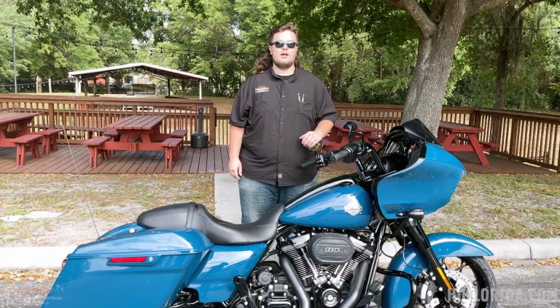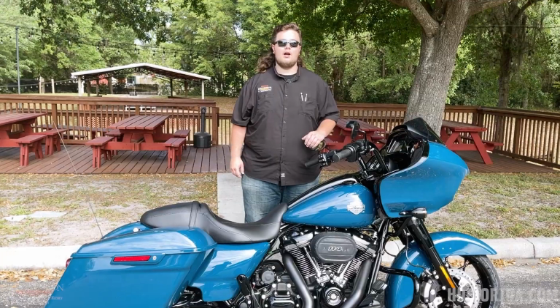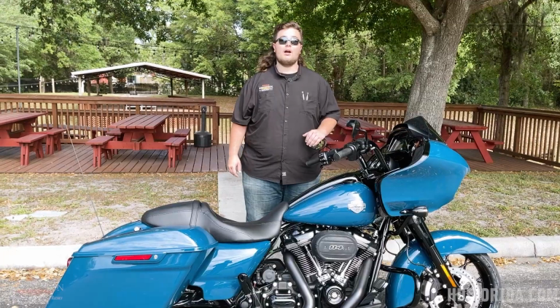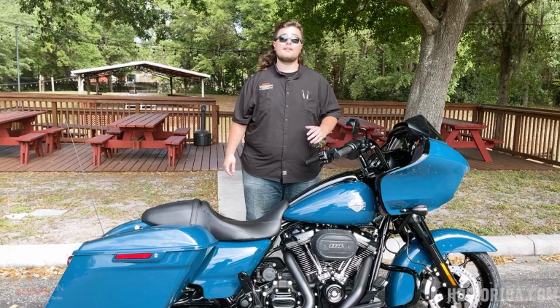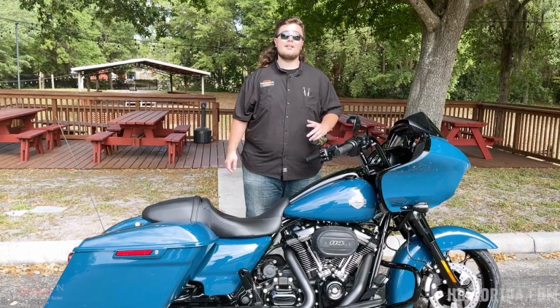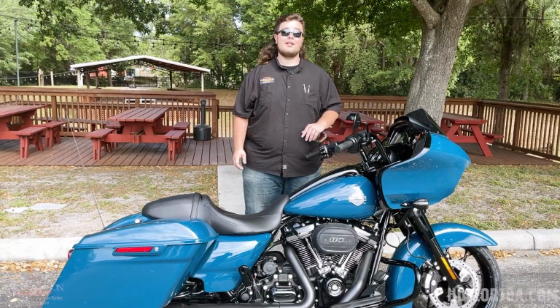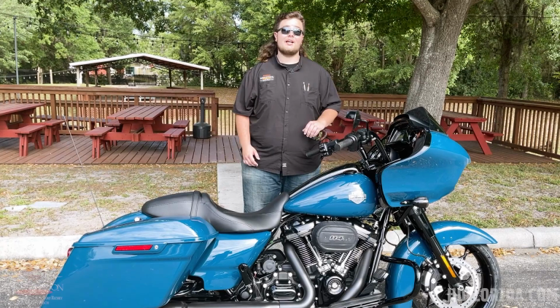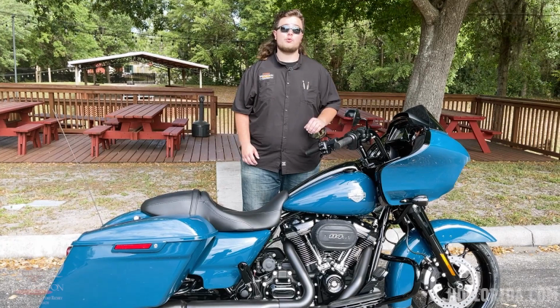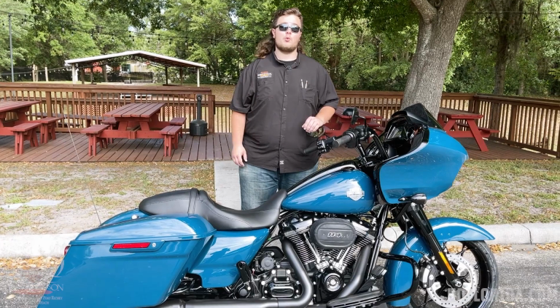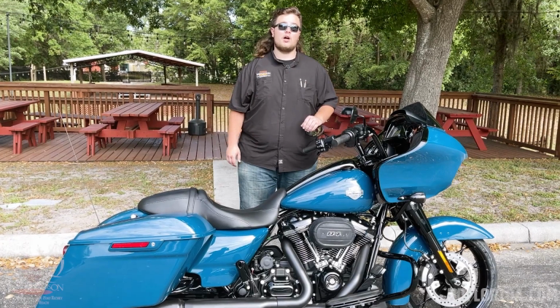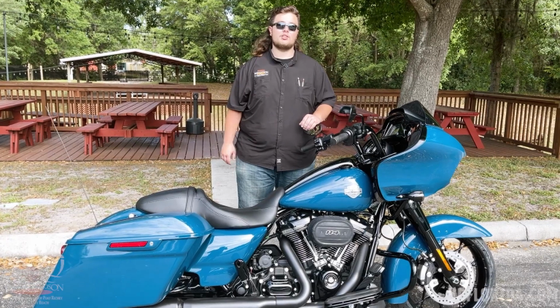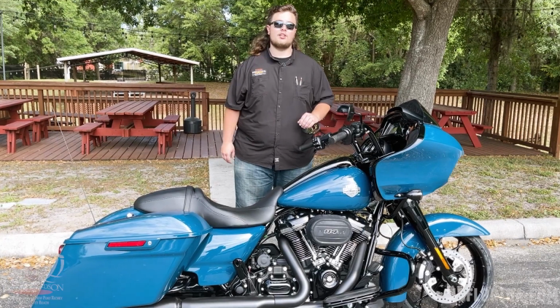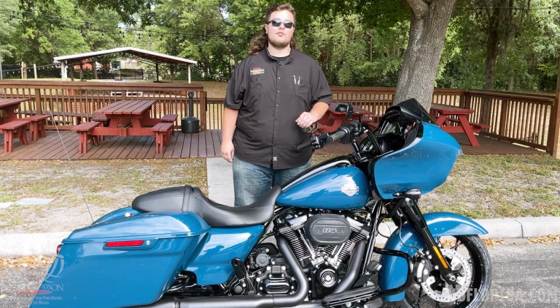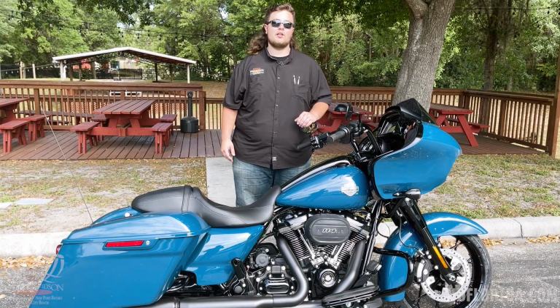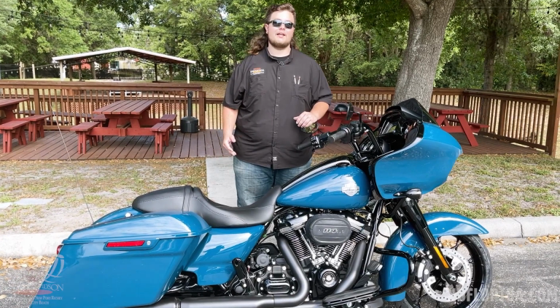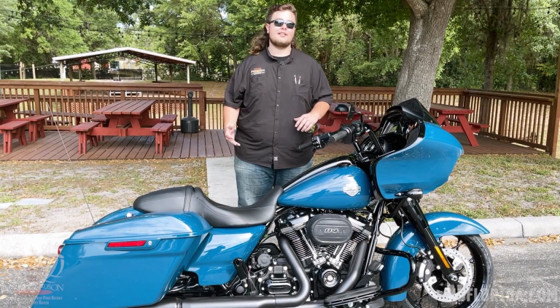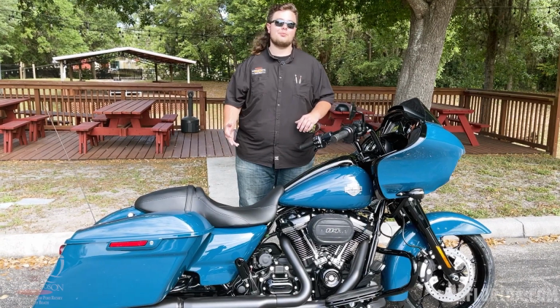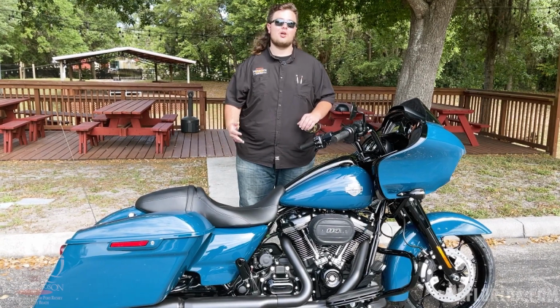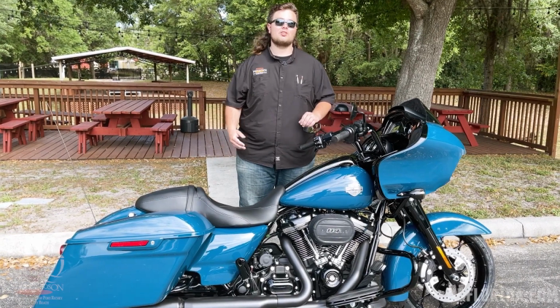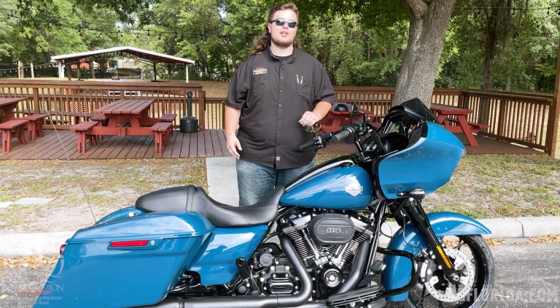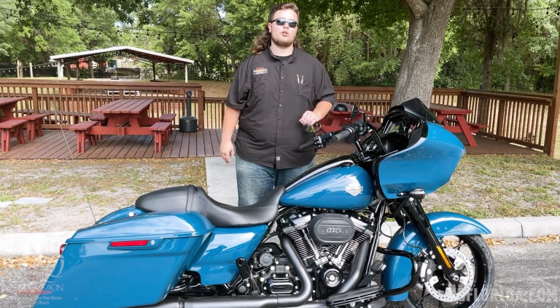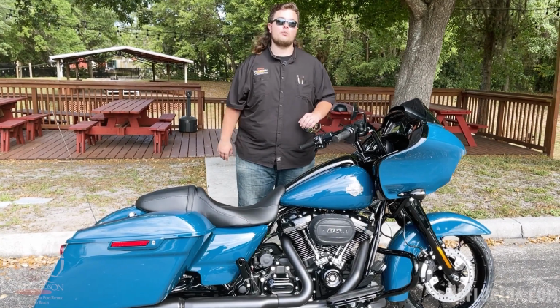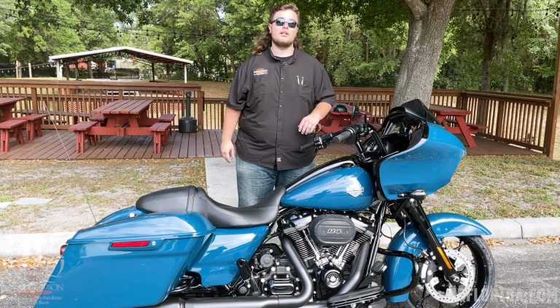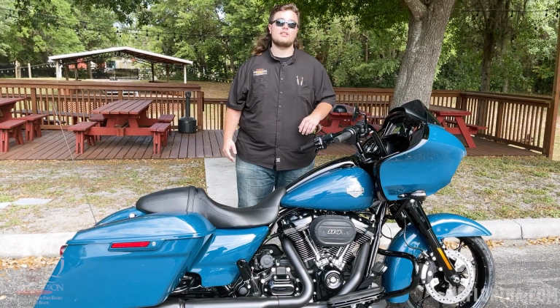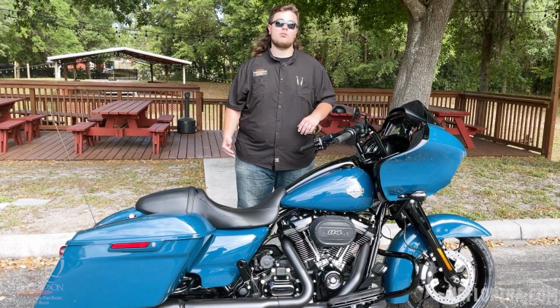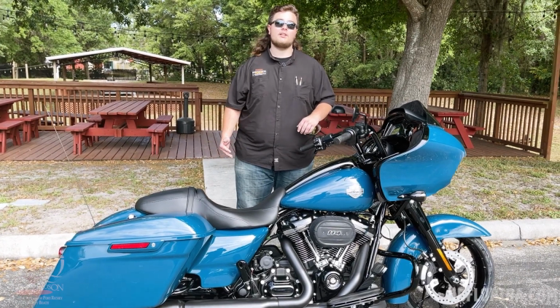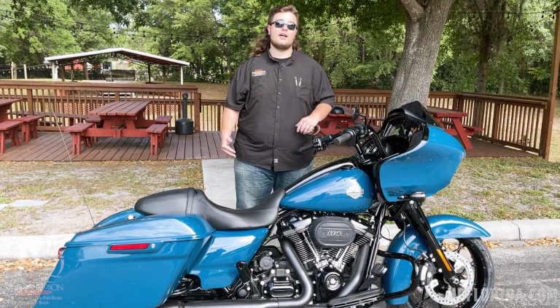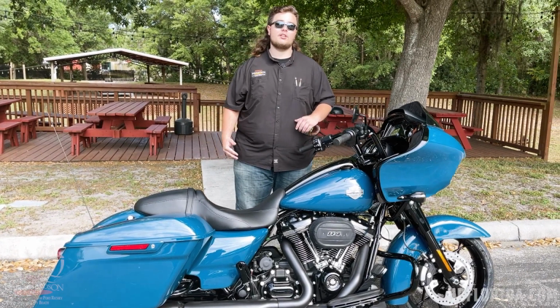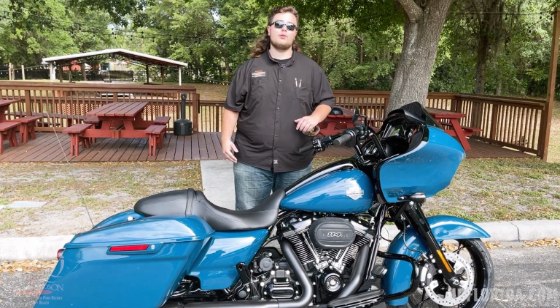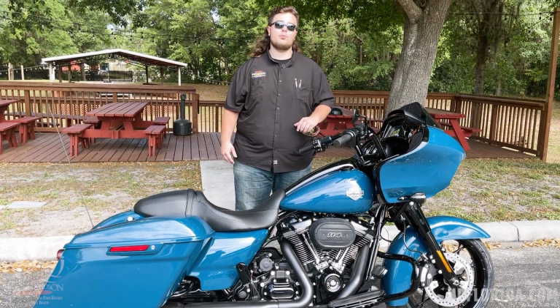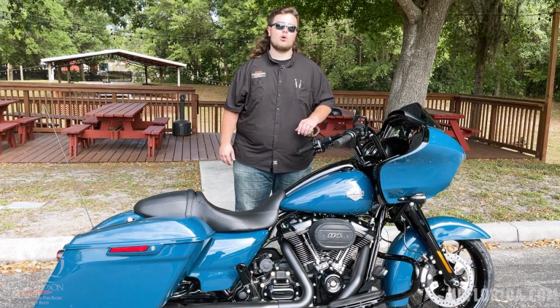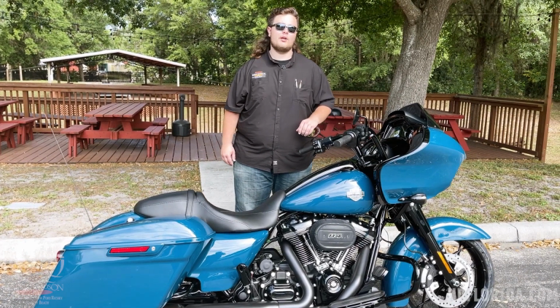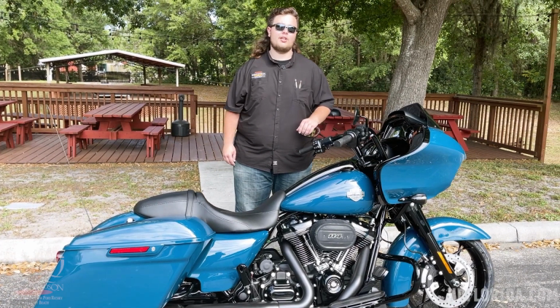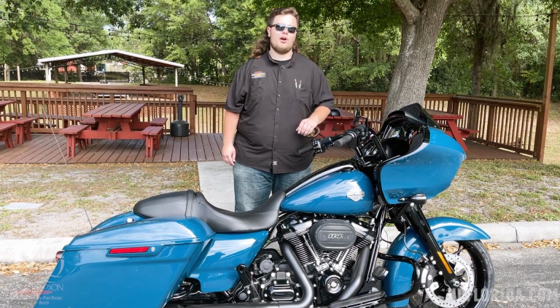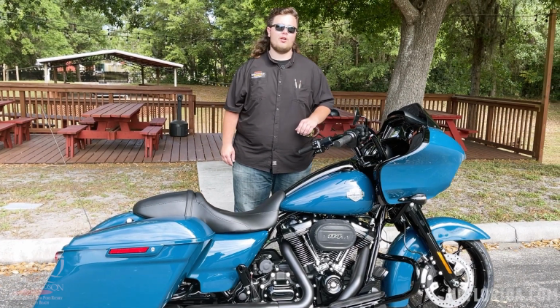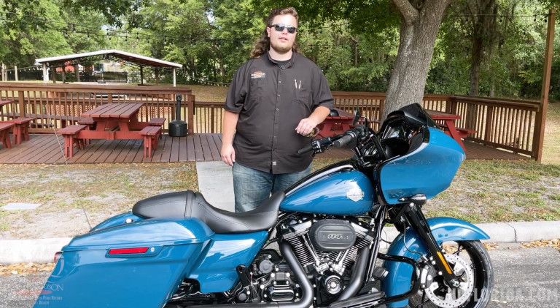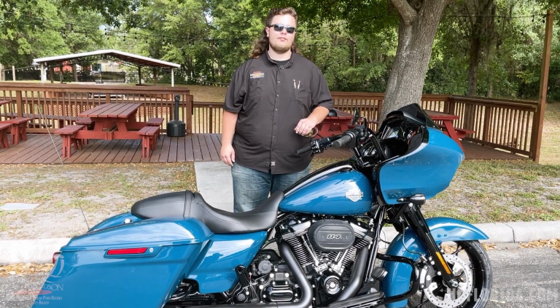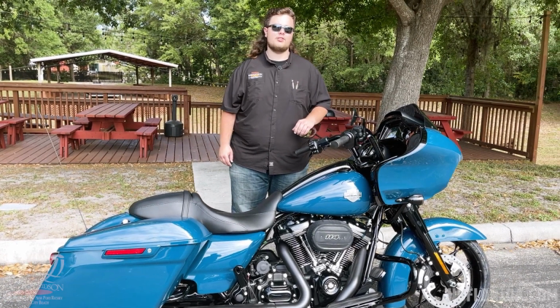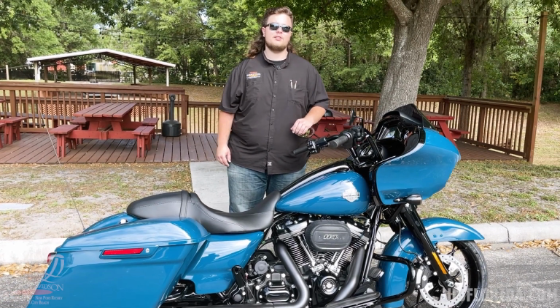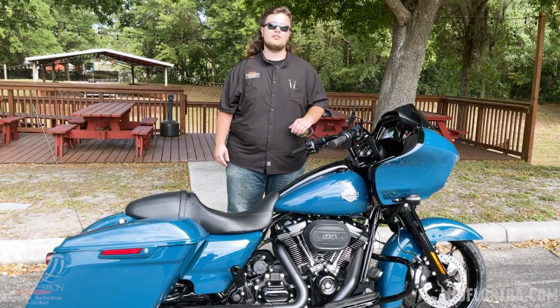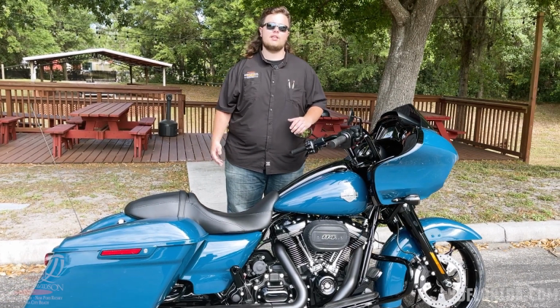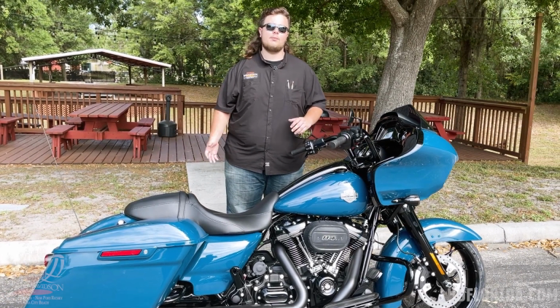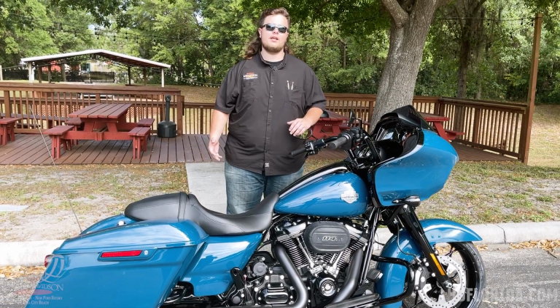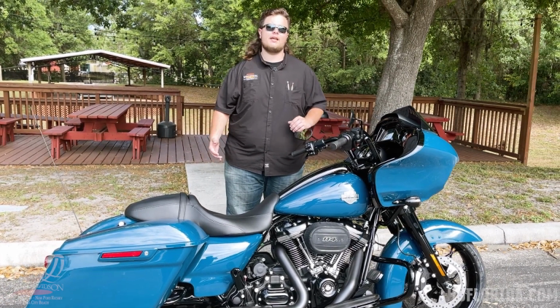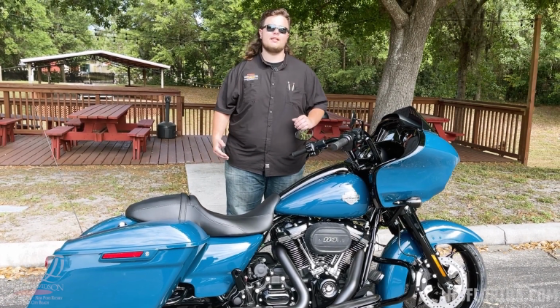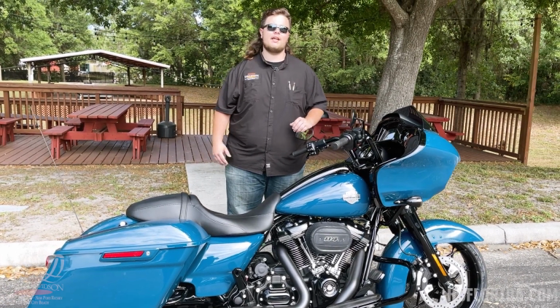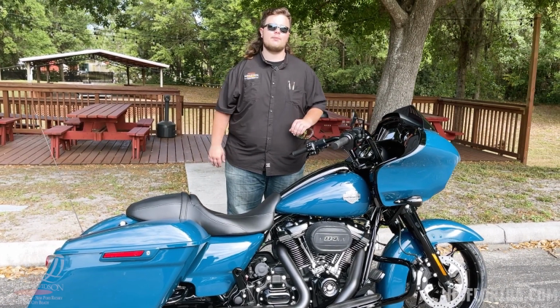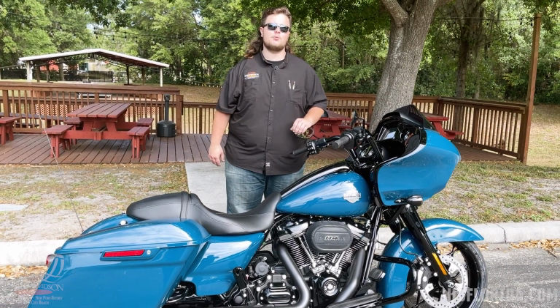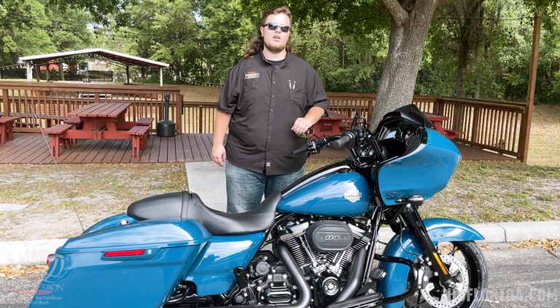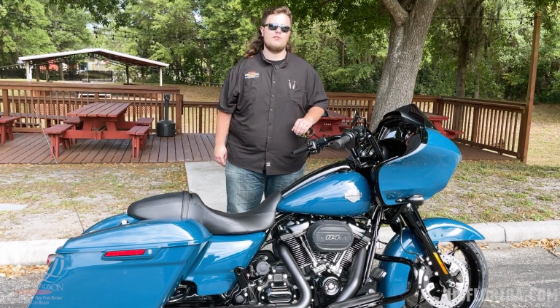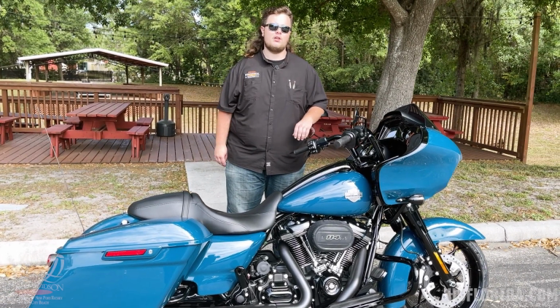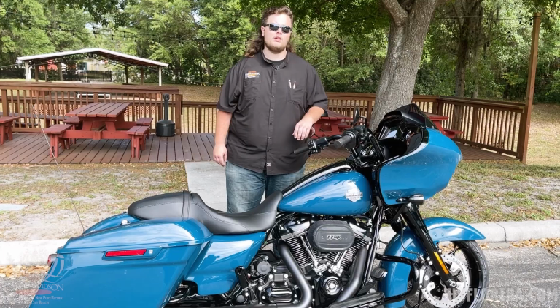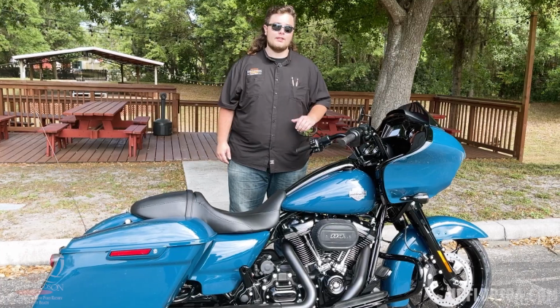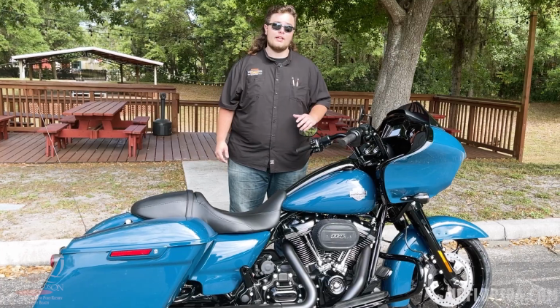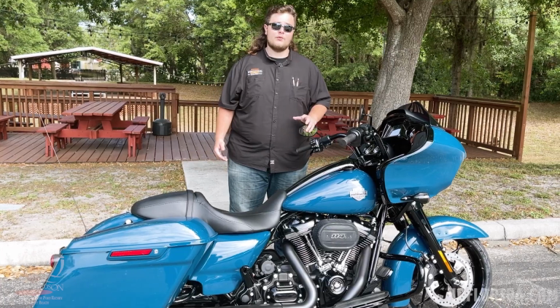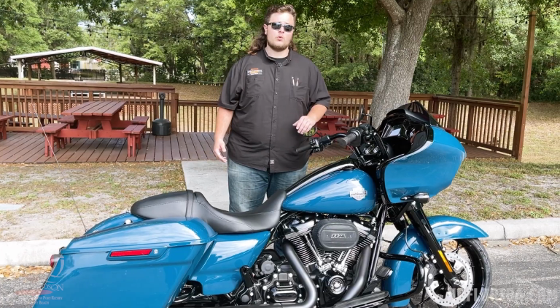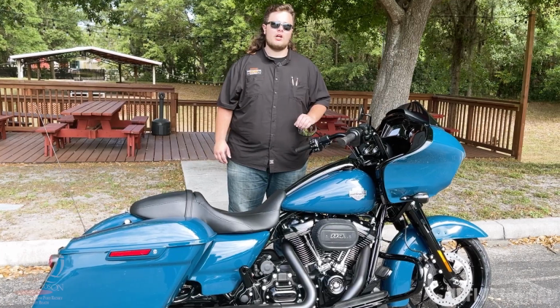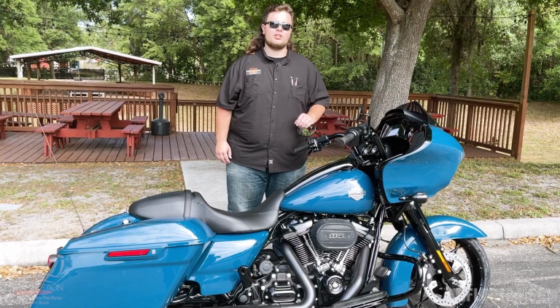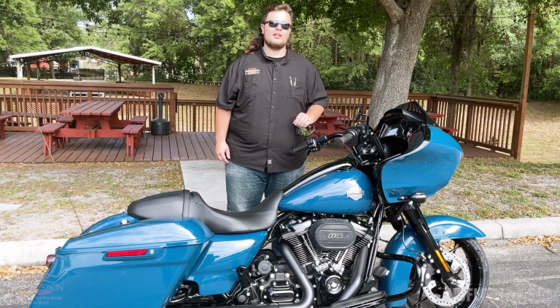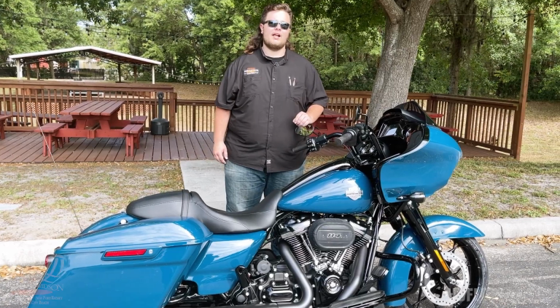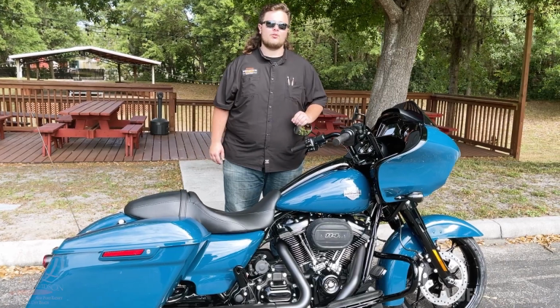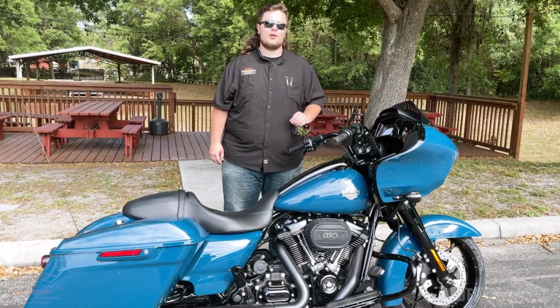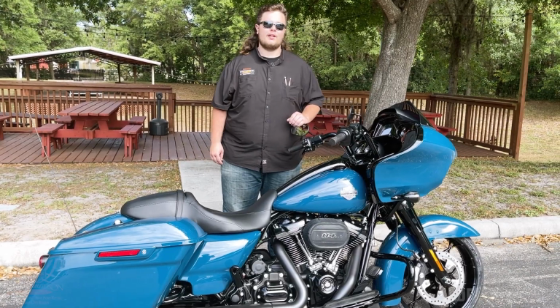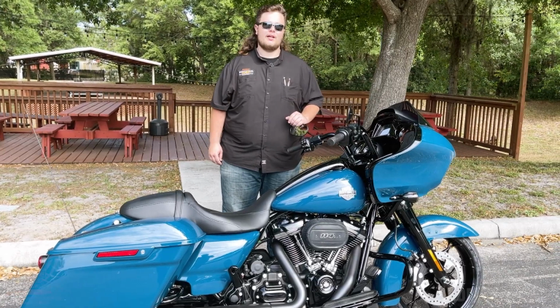All right, thank you guys for watching. If you like this motorcycle, please come on down to New Port Richie Harley-Davidson and see me. The name is Beefy — thank you for watching and have a great day.